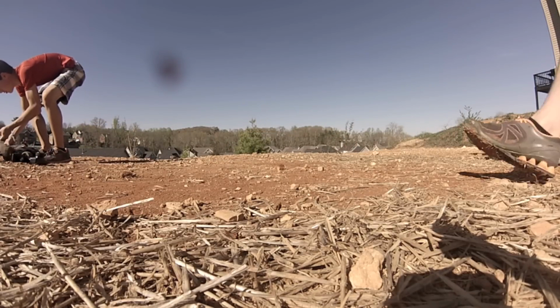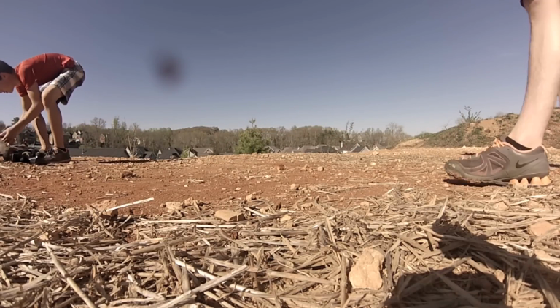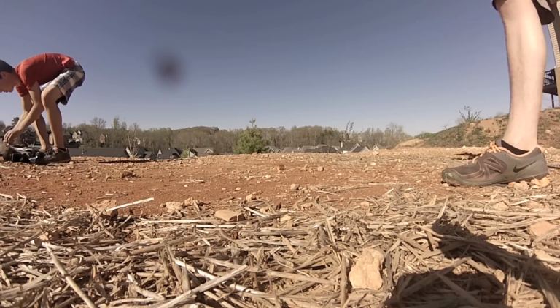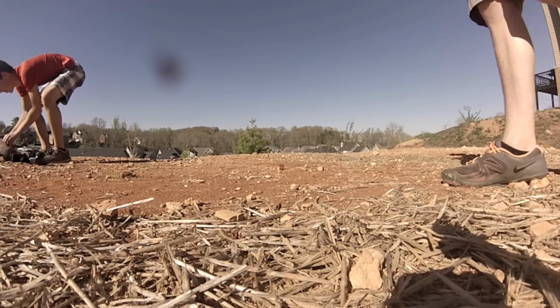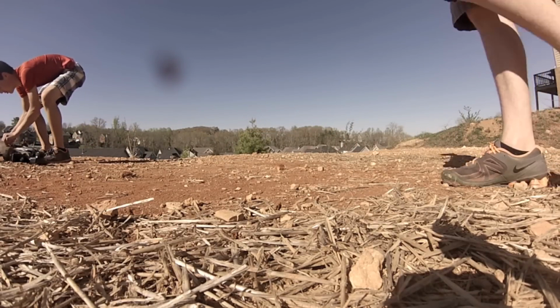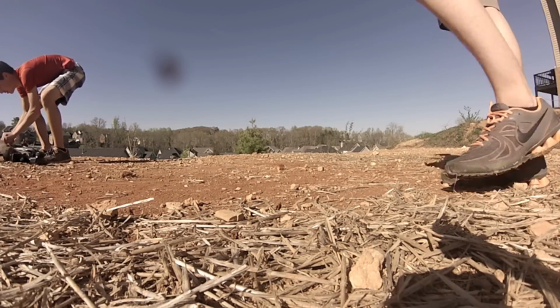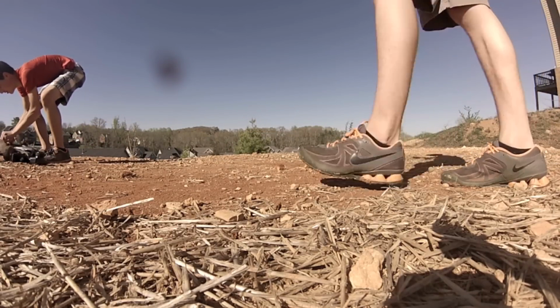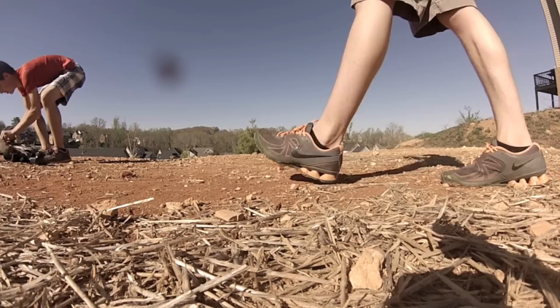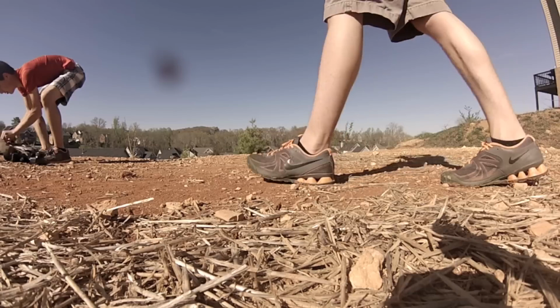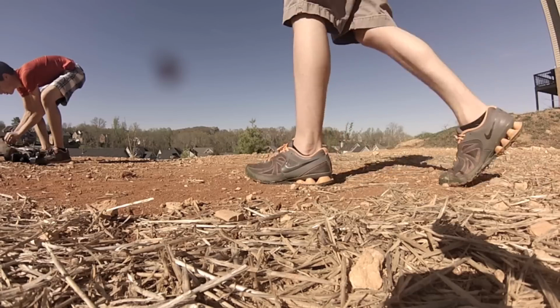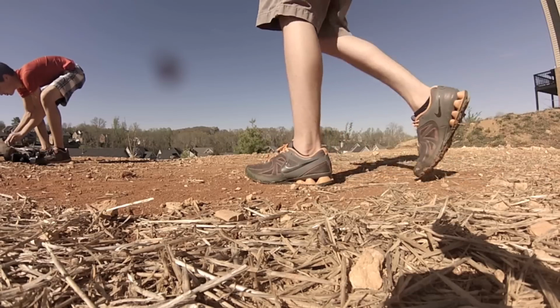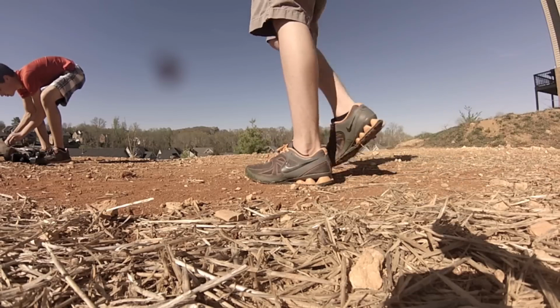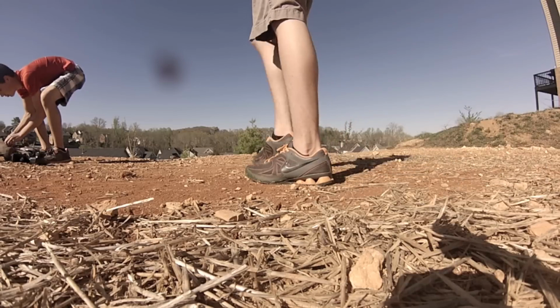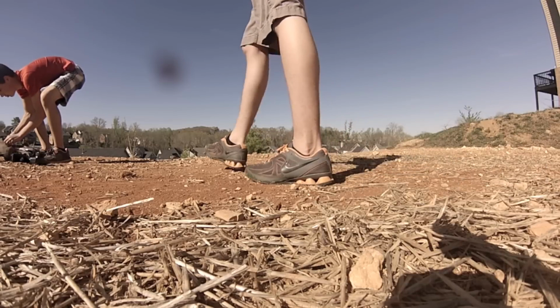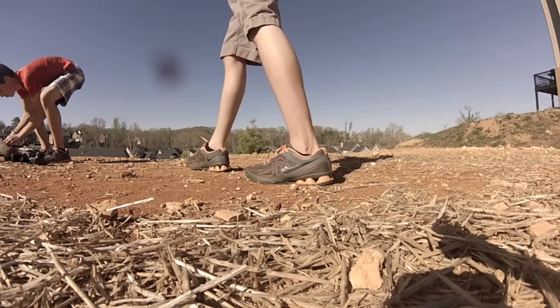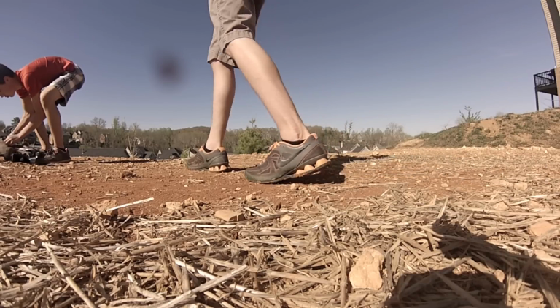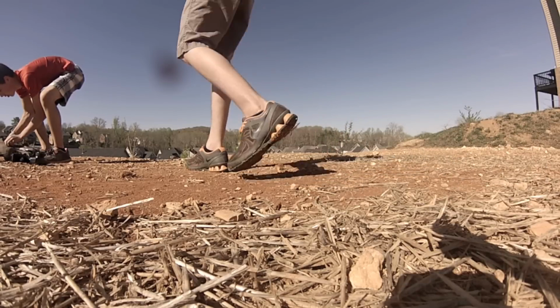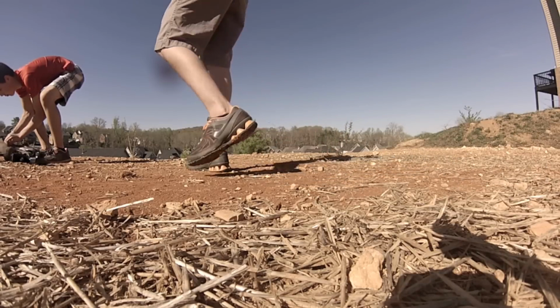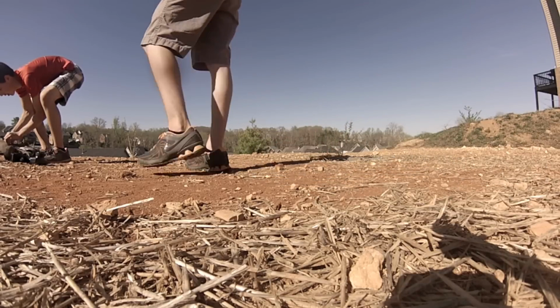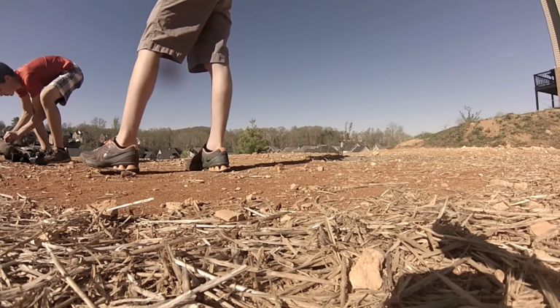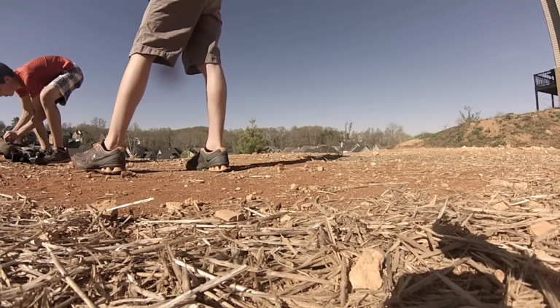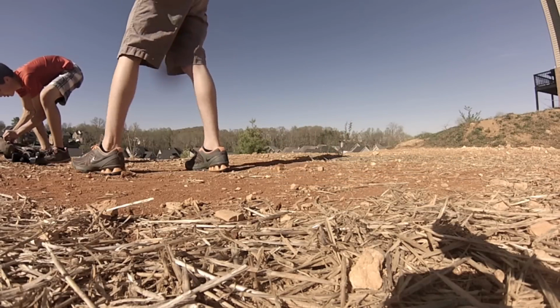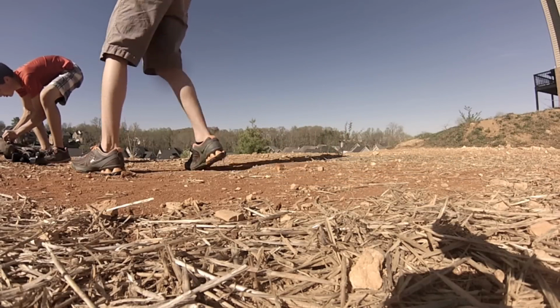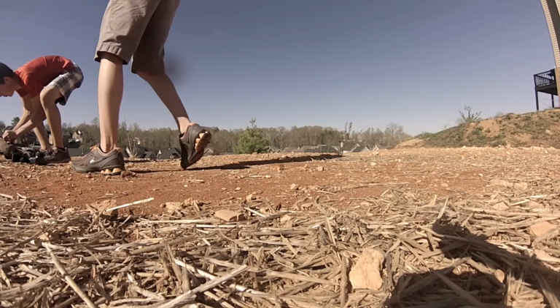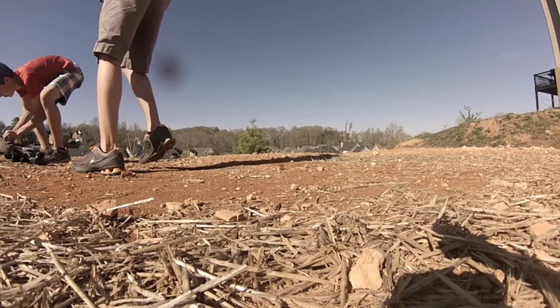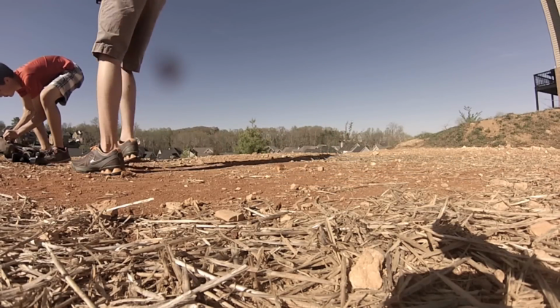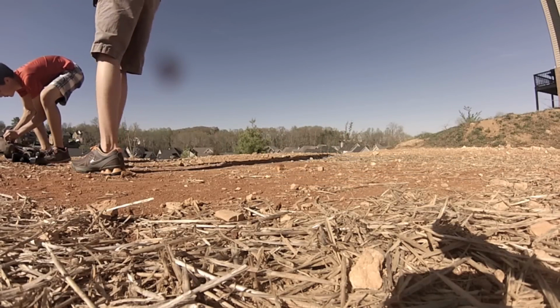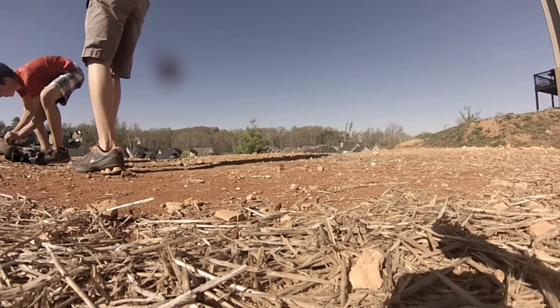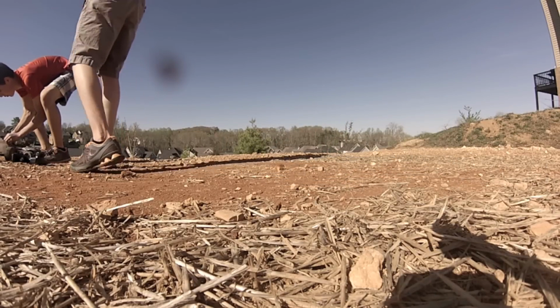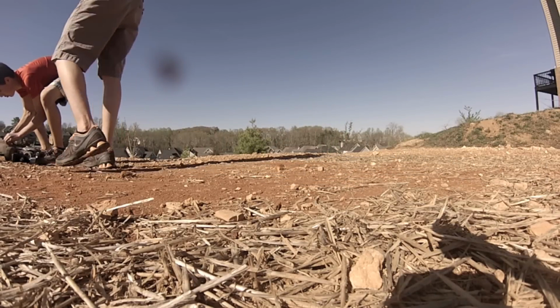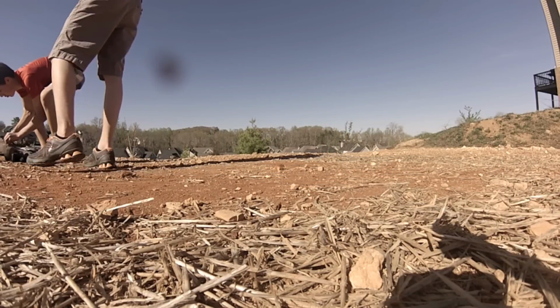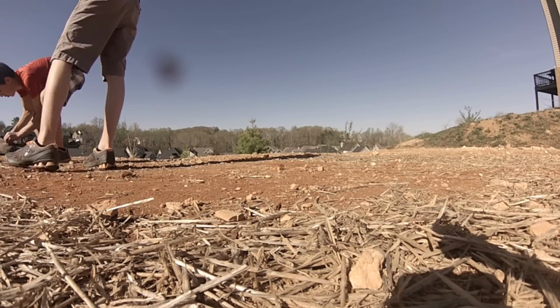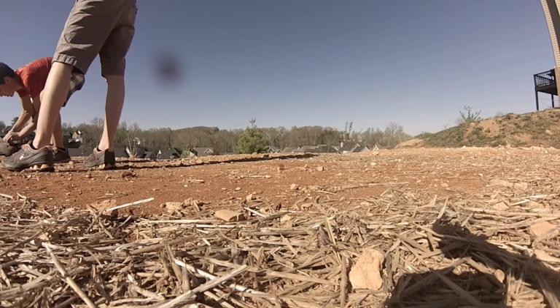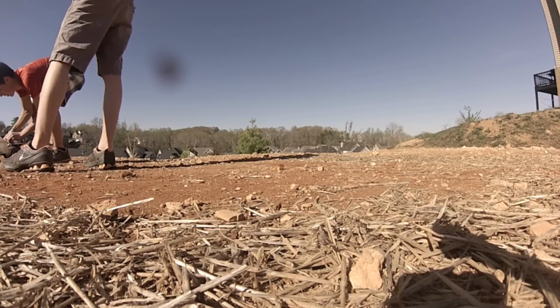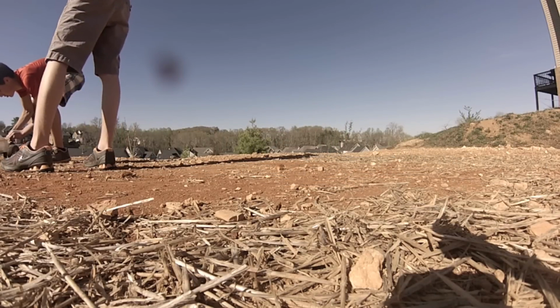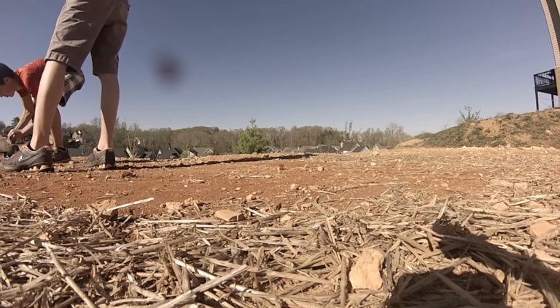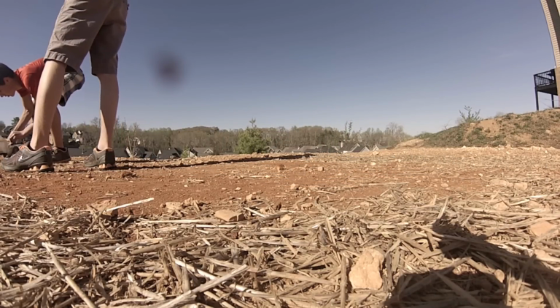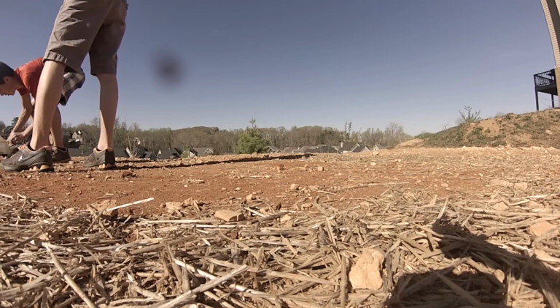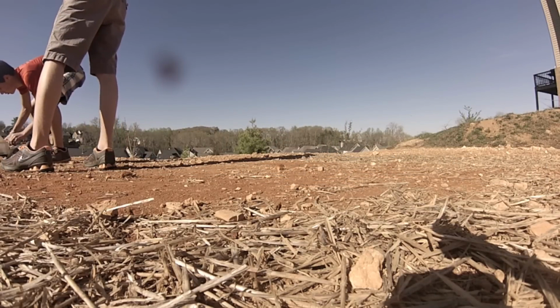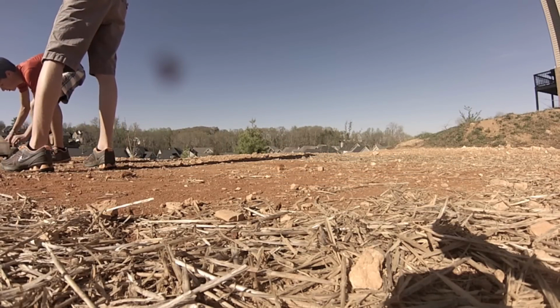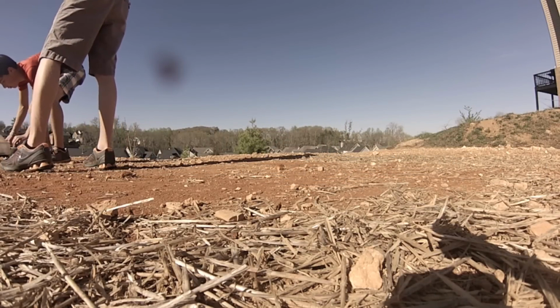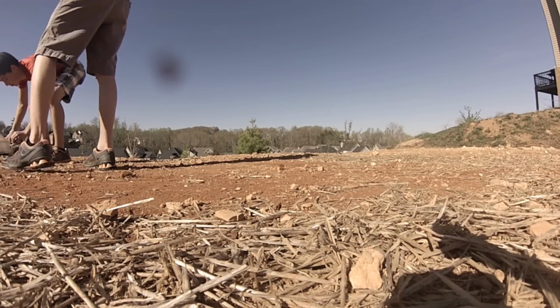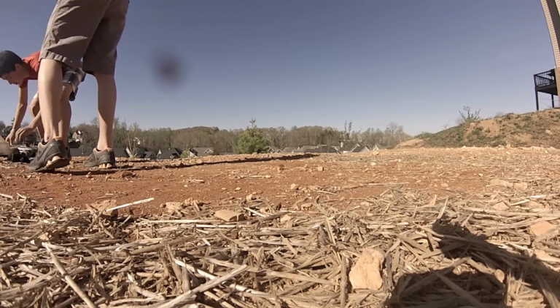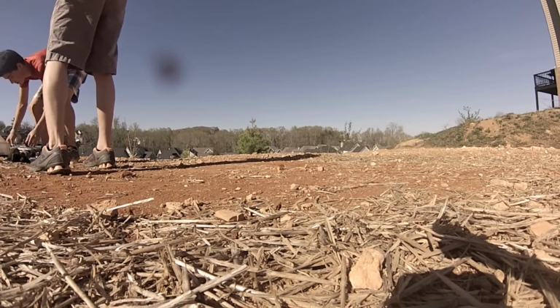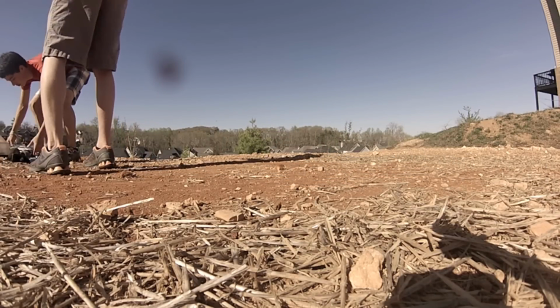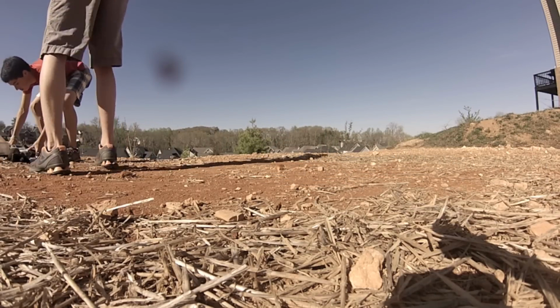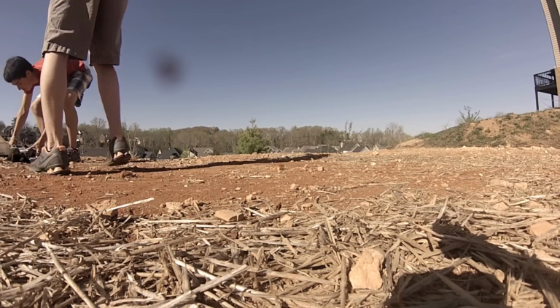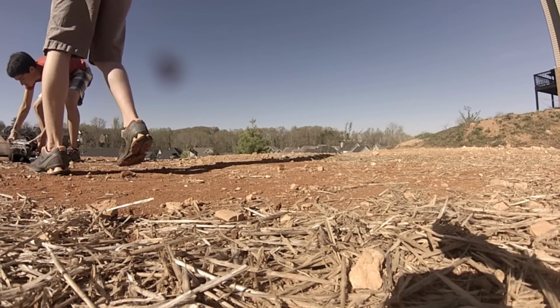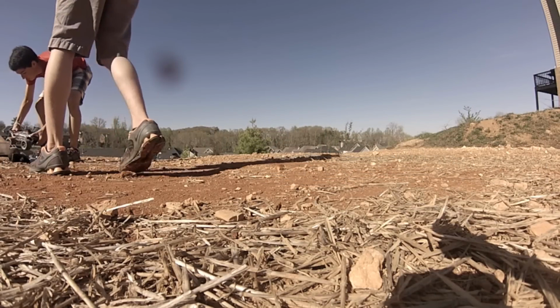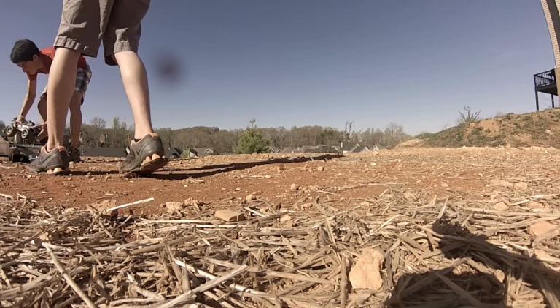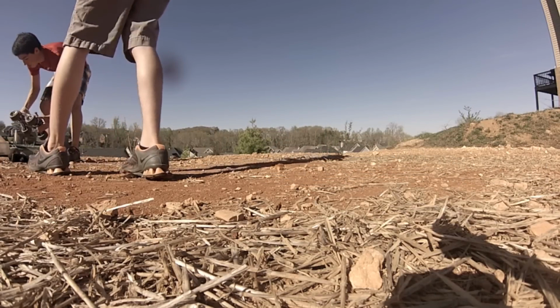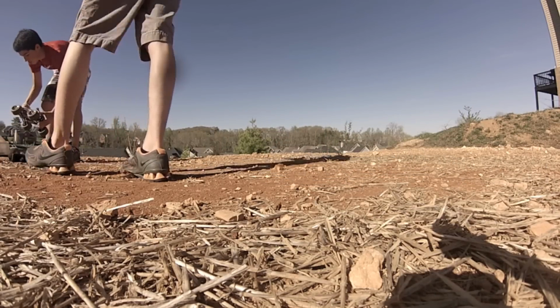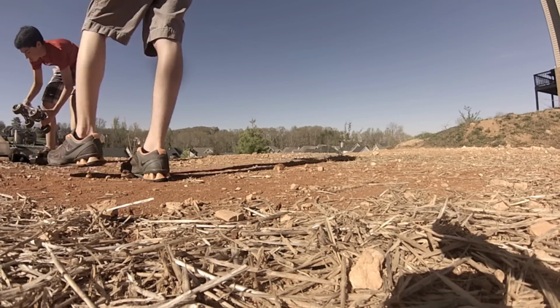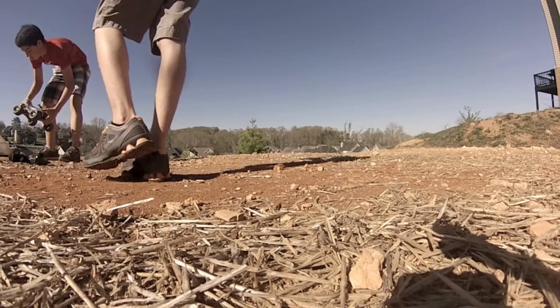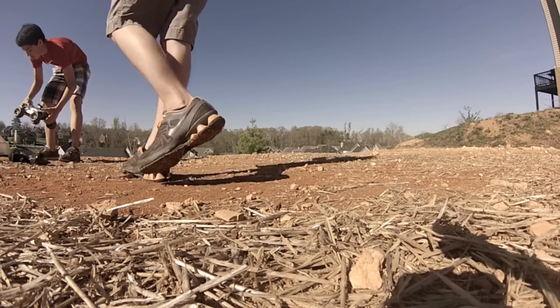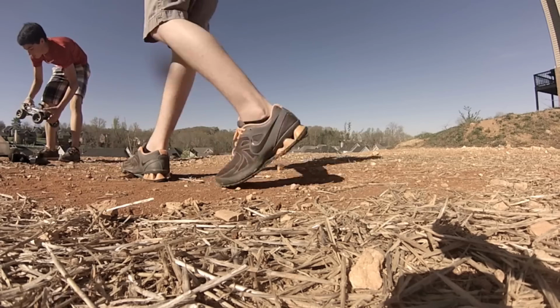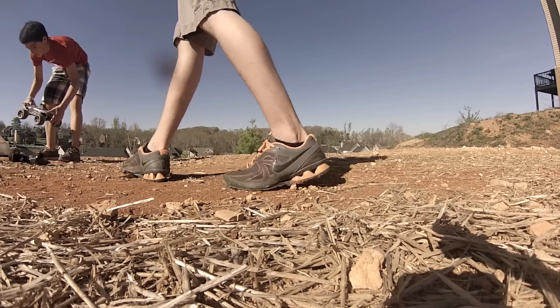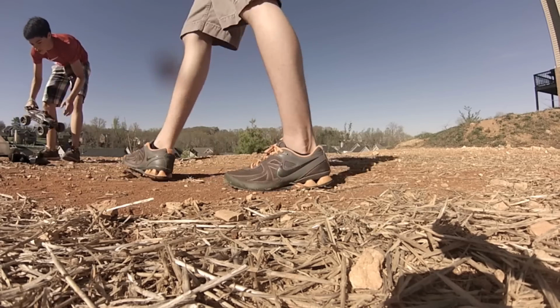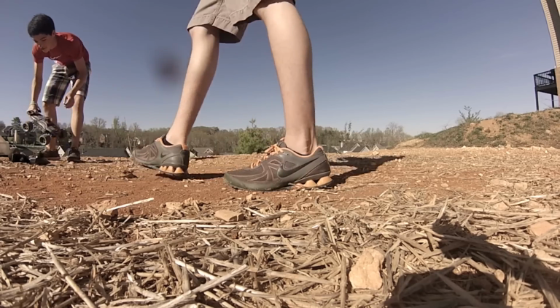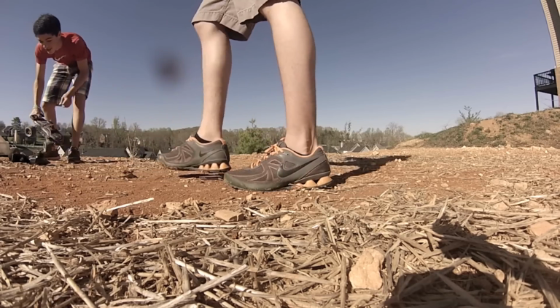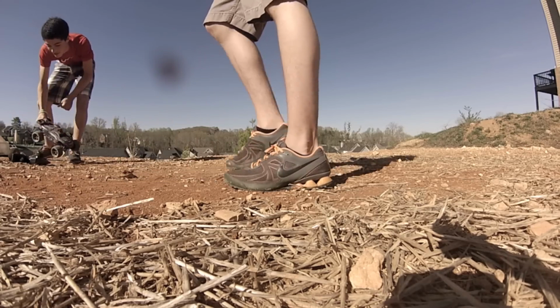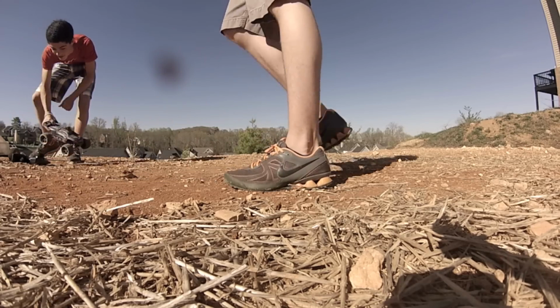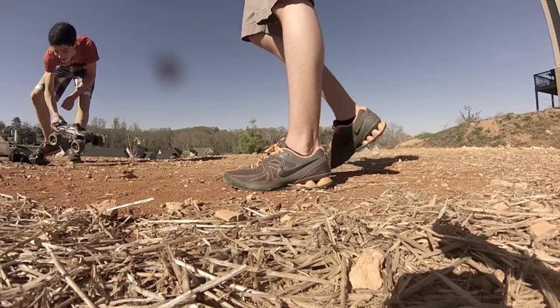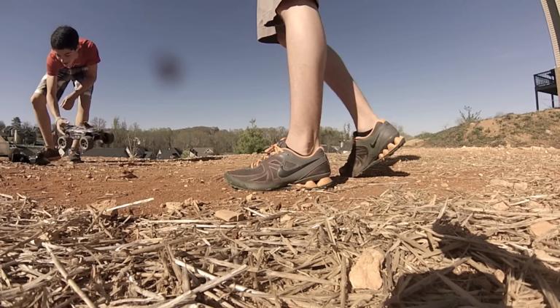Oh shoot. You broke my bumper. Oh no, that's good. I slipped out of here. Yeah, that was awesome.